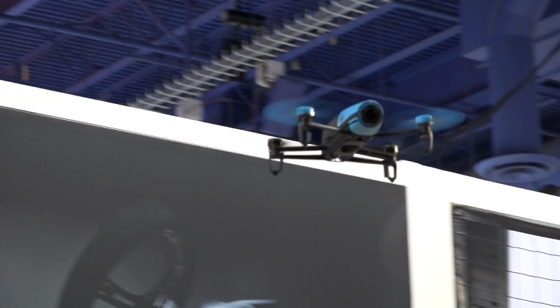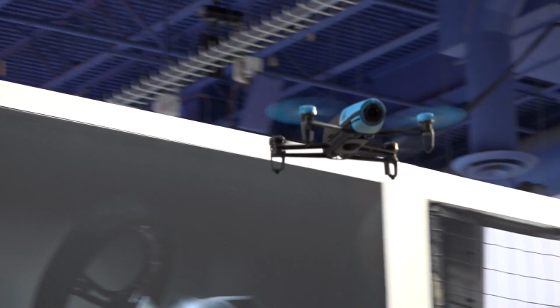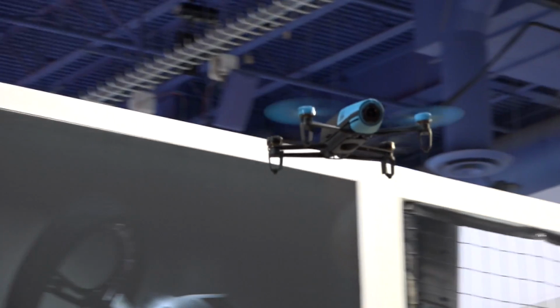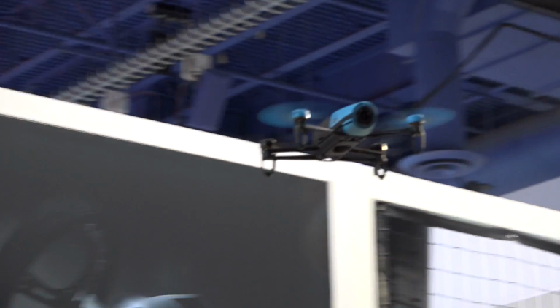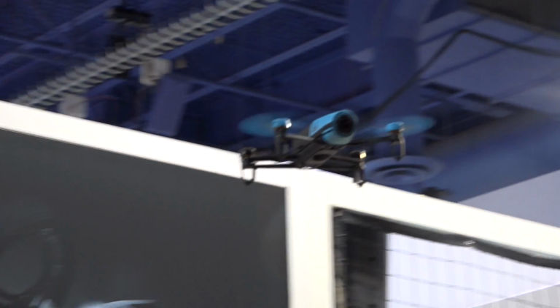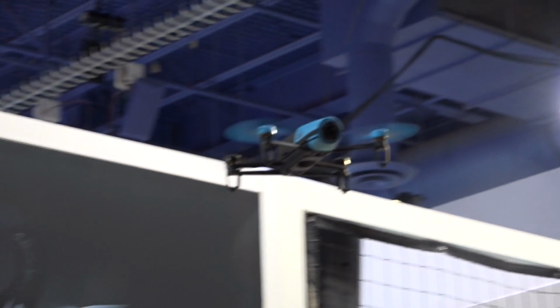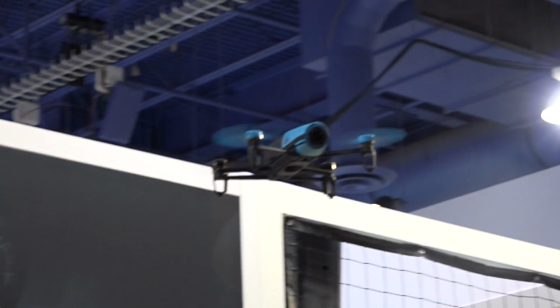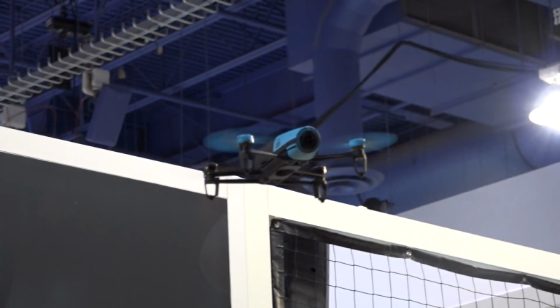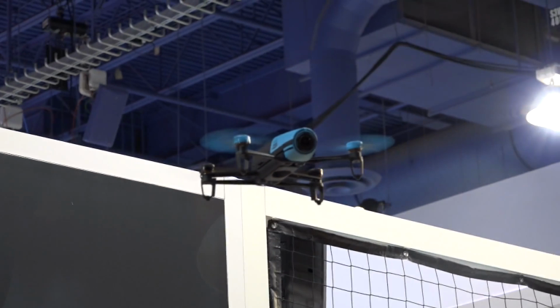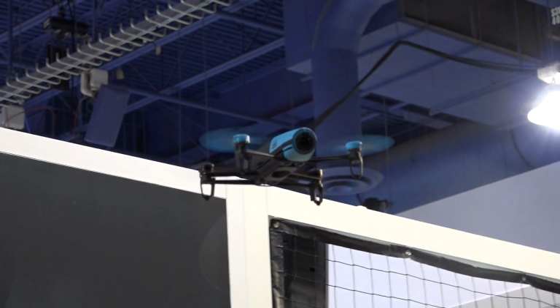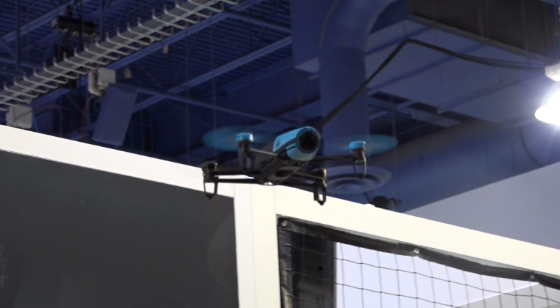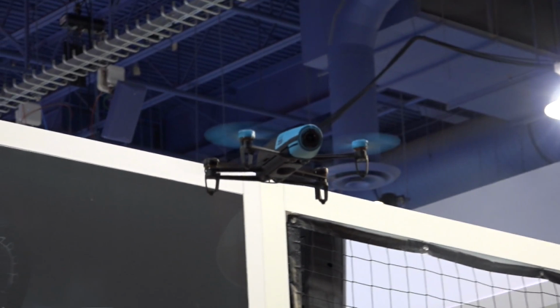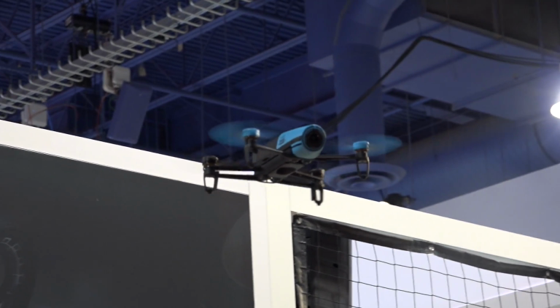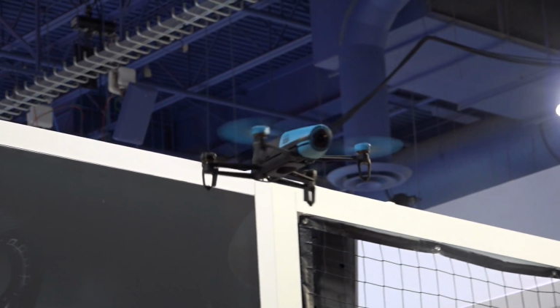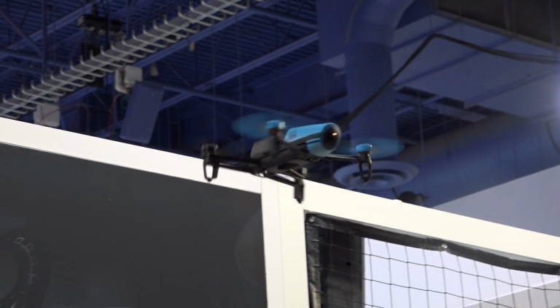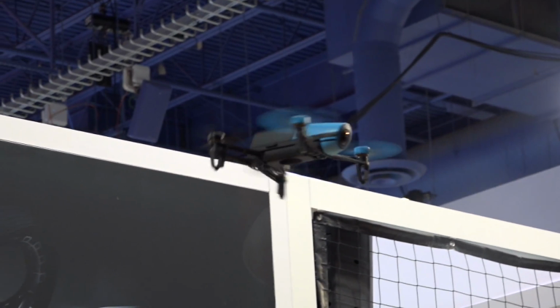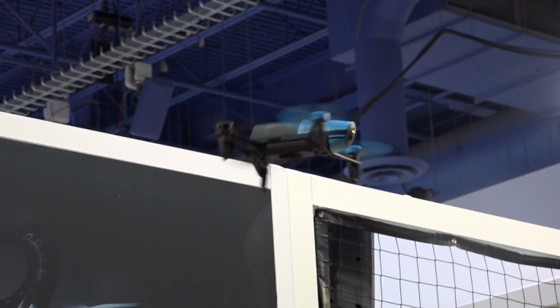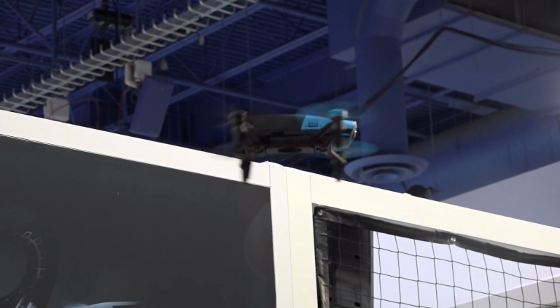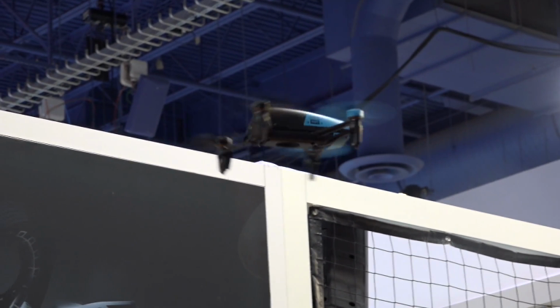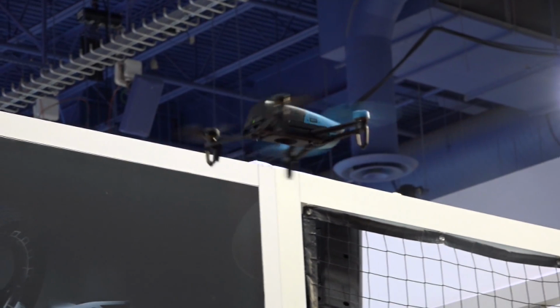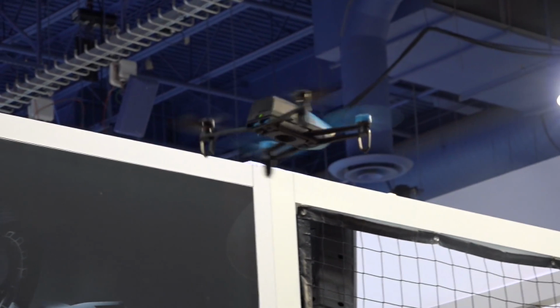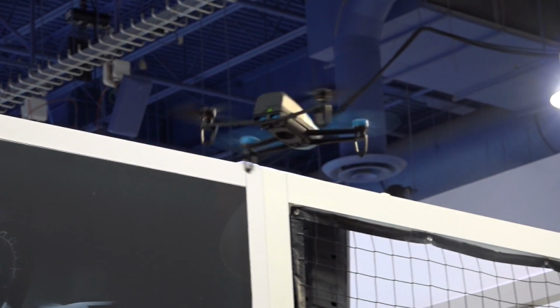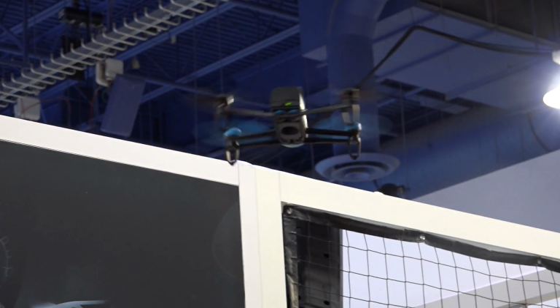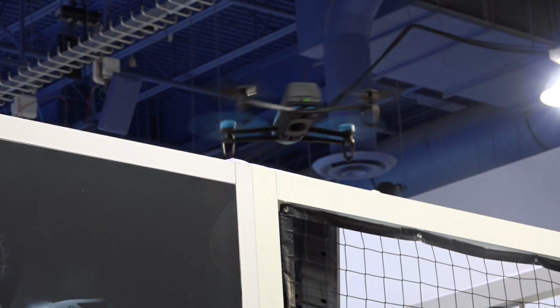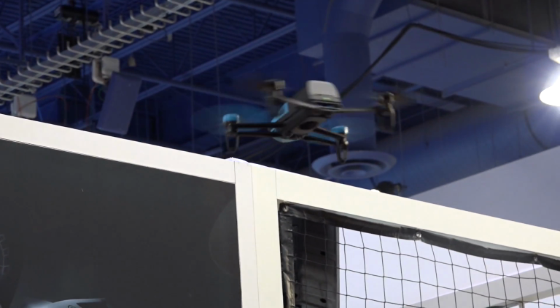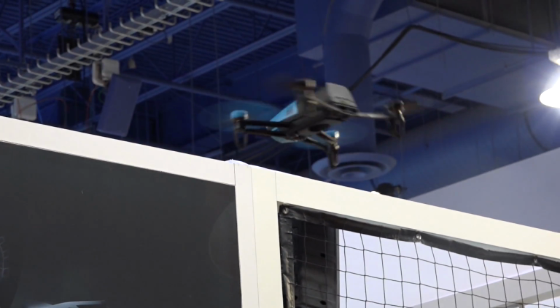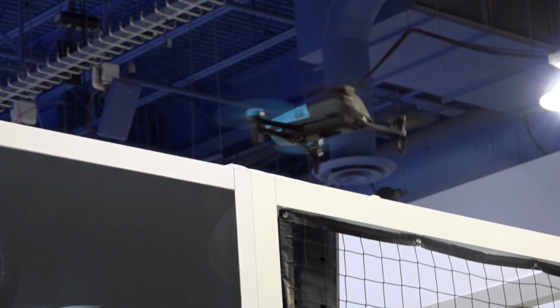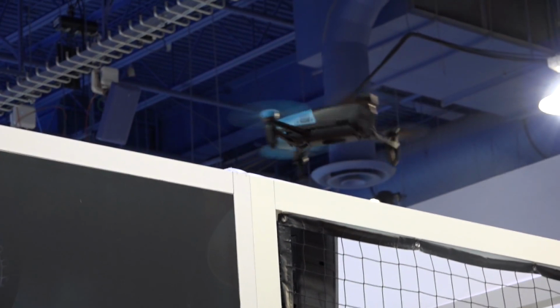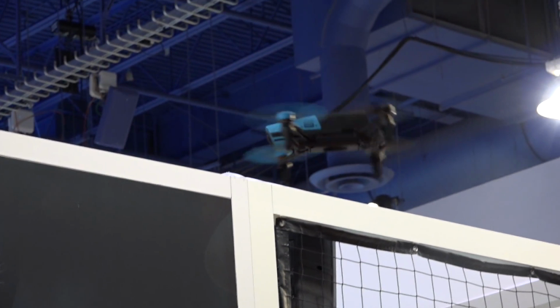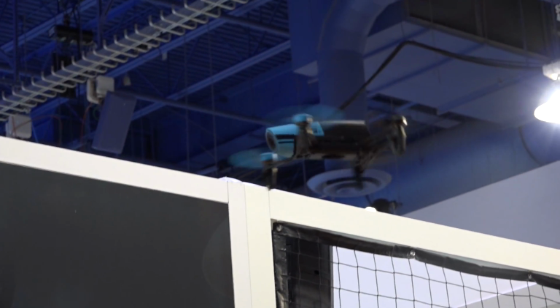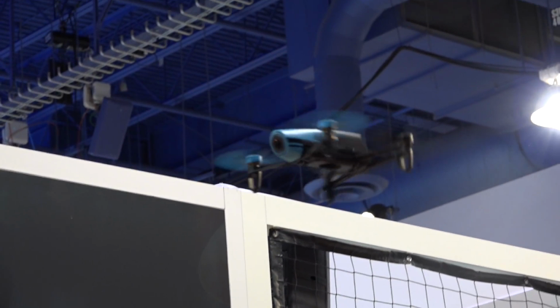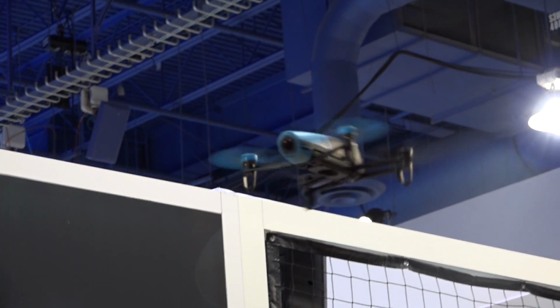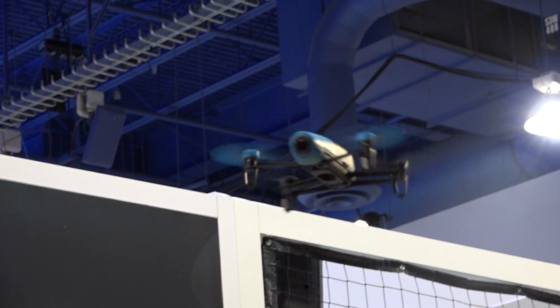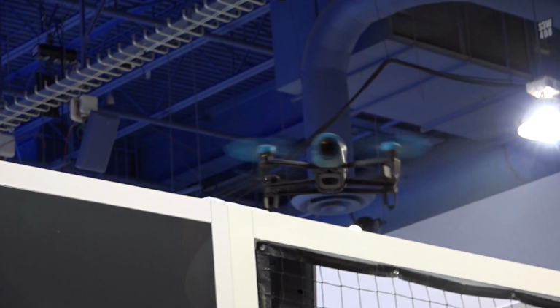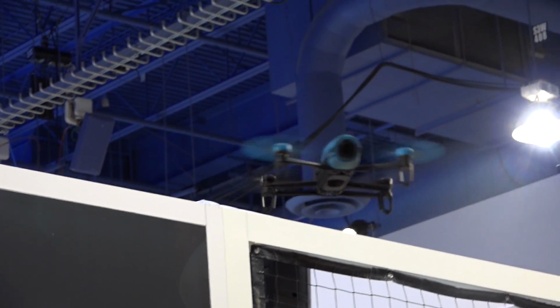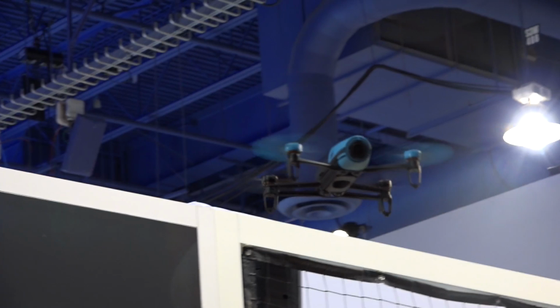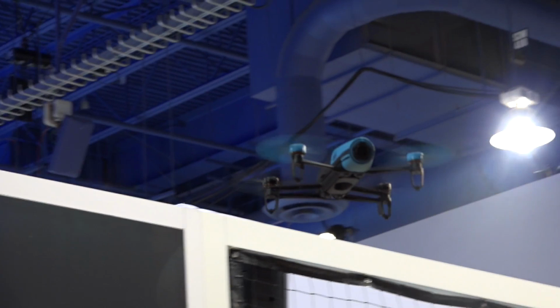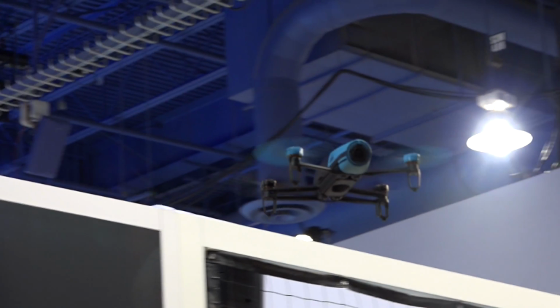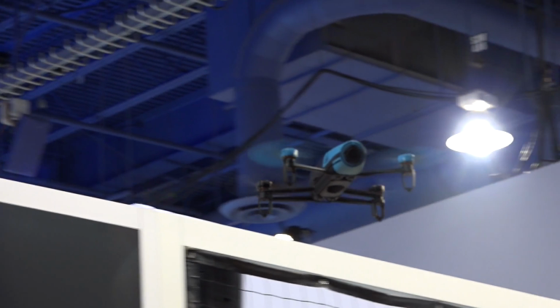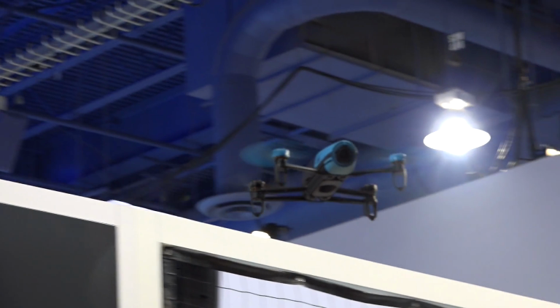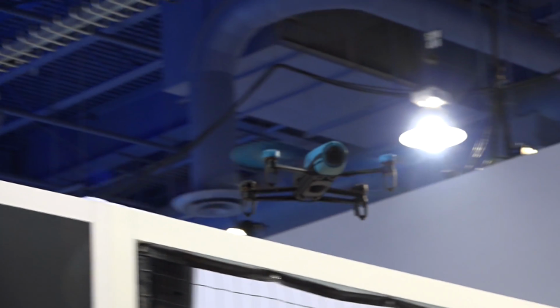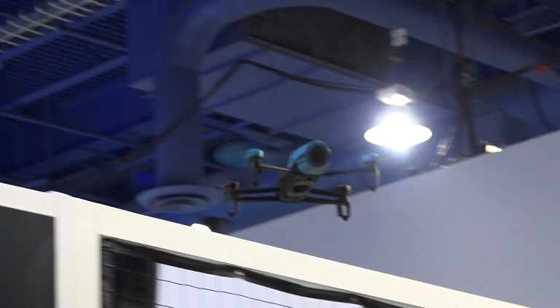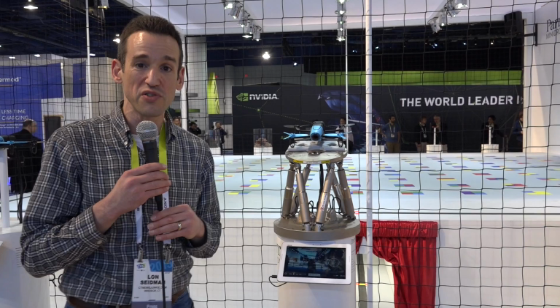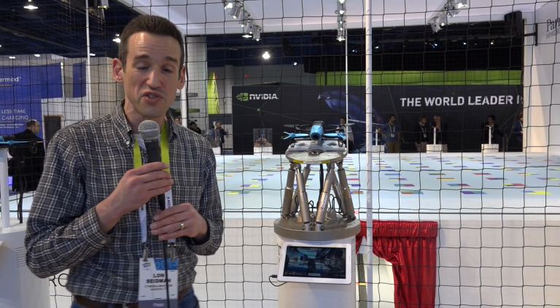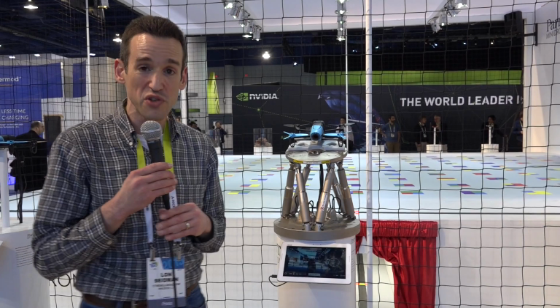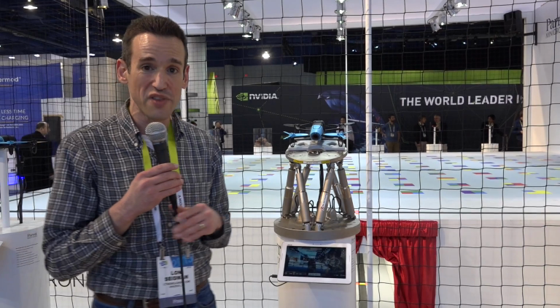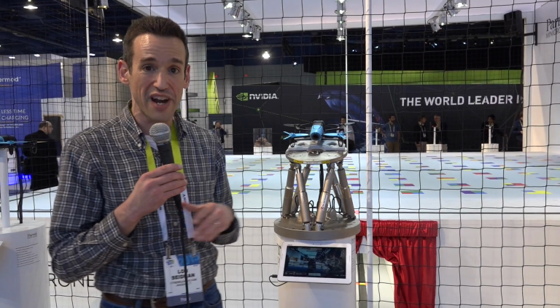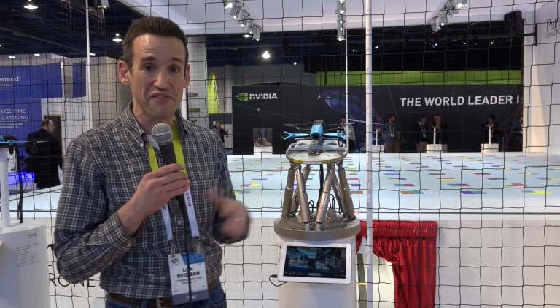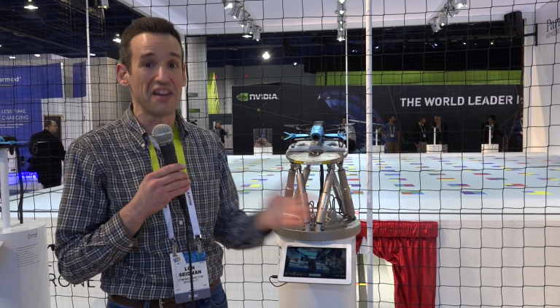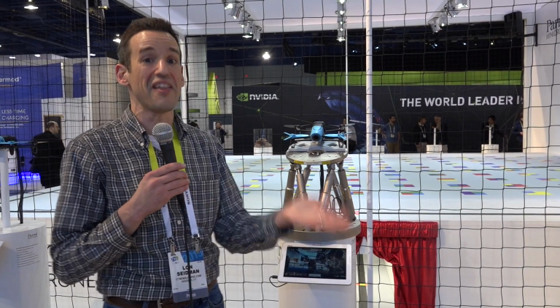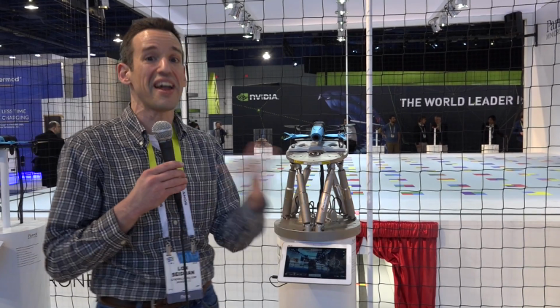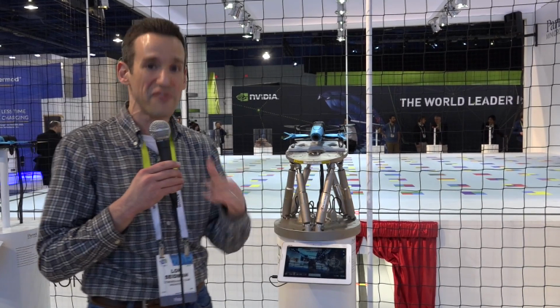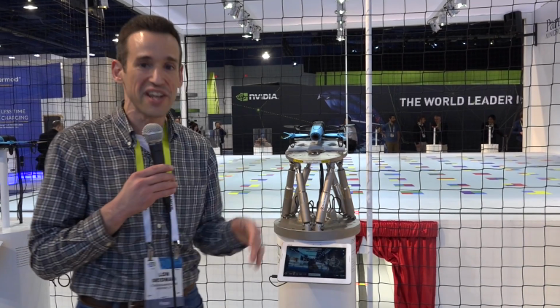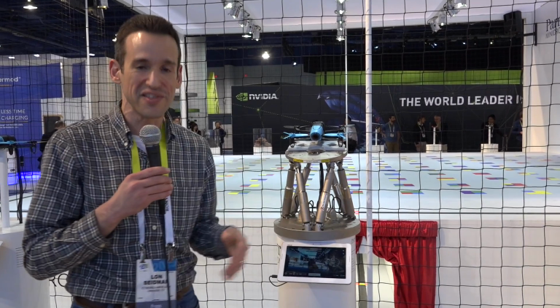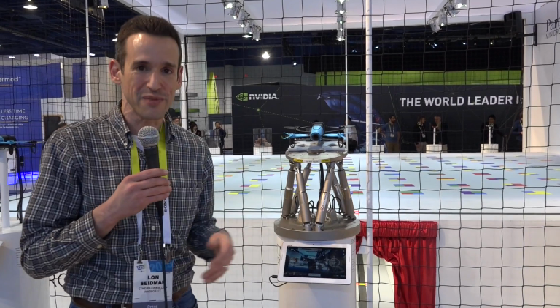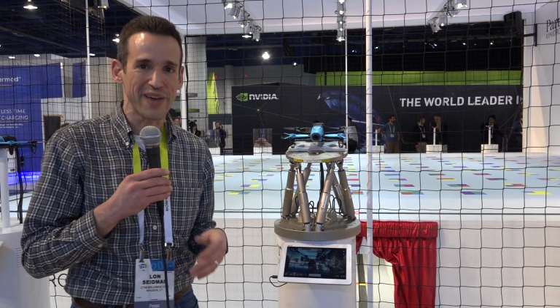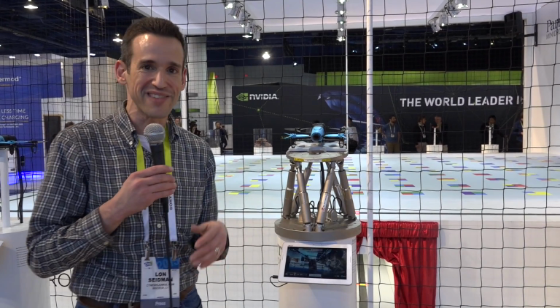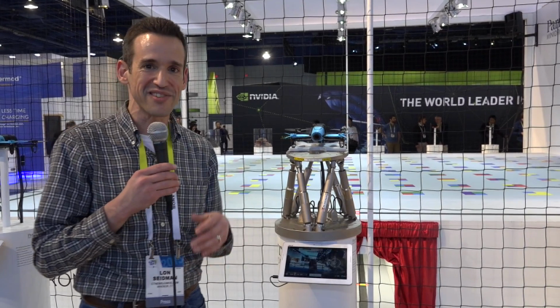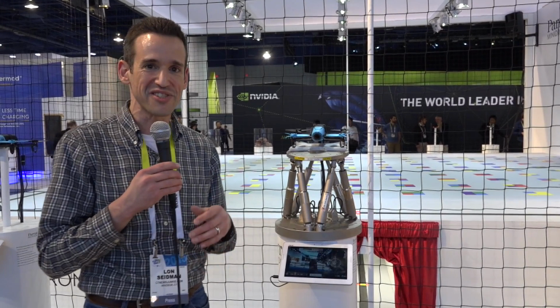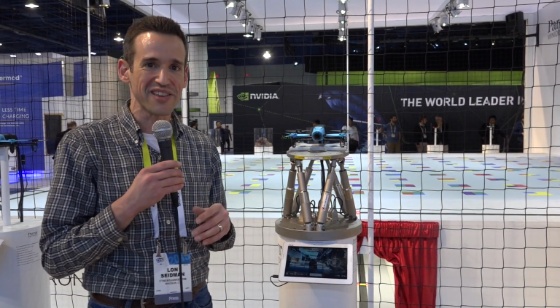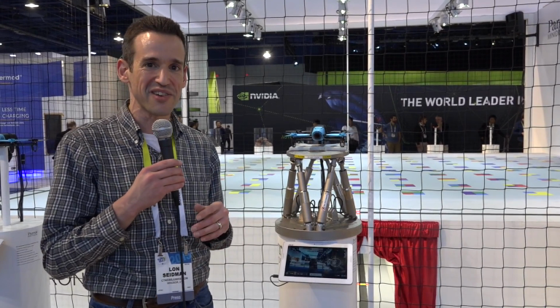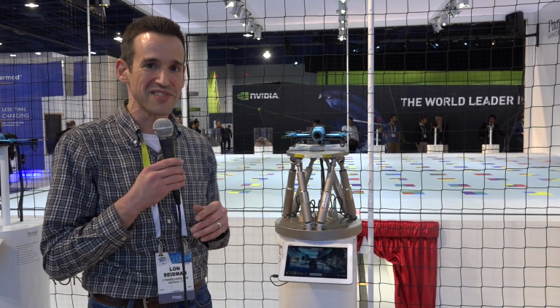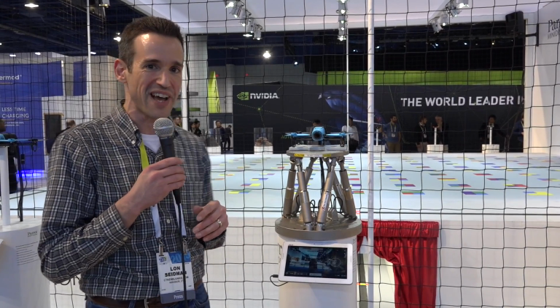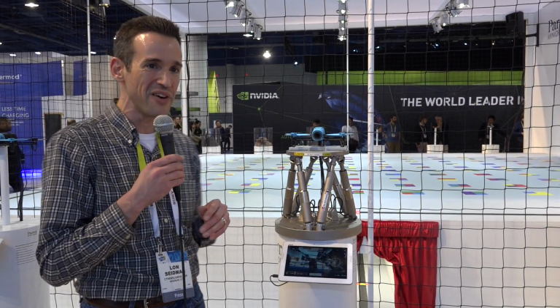This is the Bebop drone — this is their new drone. It's basically the upgrade from the Parrot AR Drone 2 that I've done a lot of videos about, so check those out.